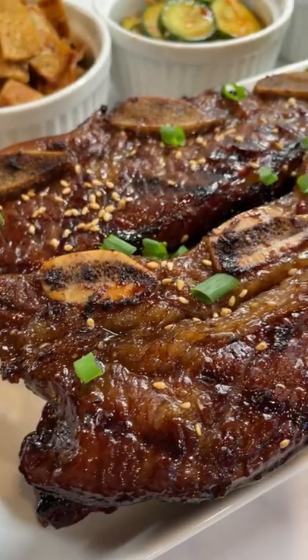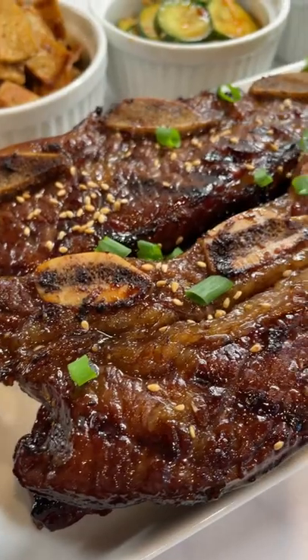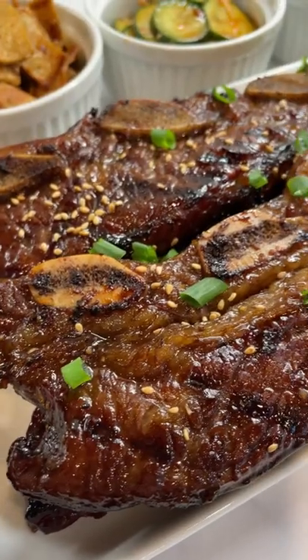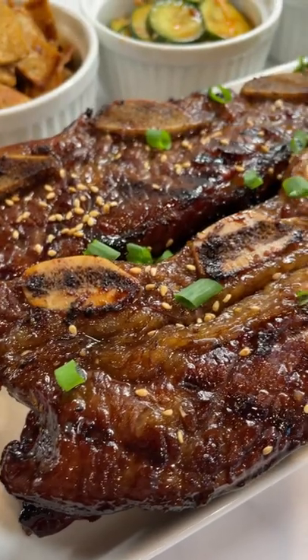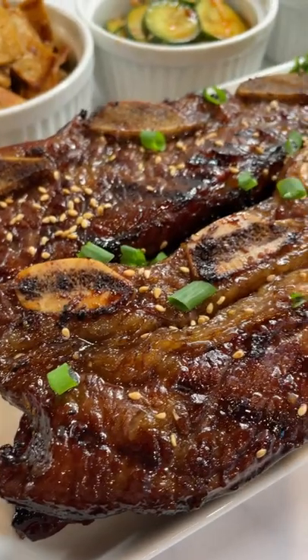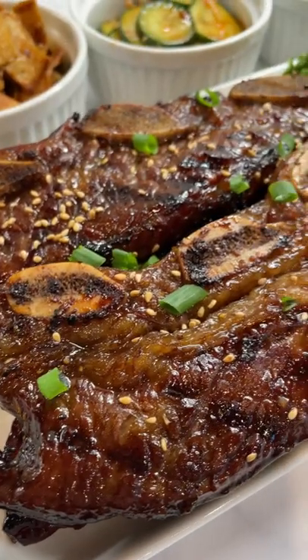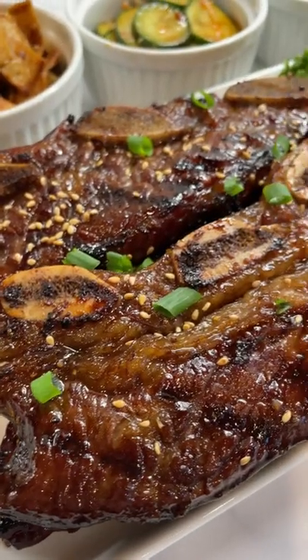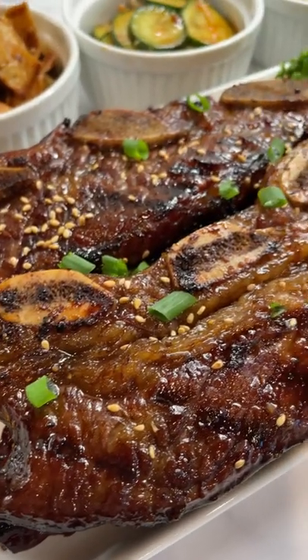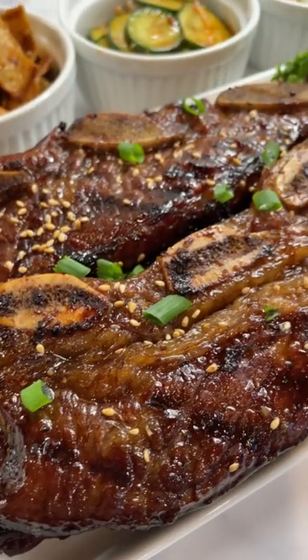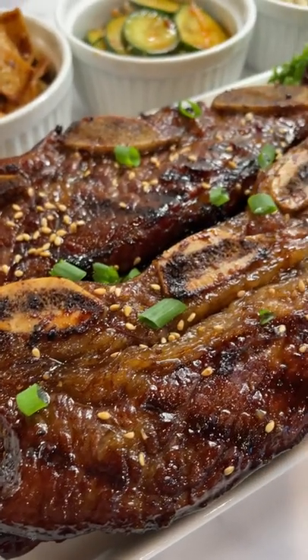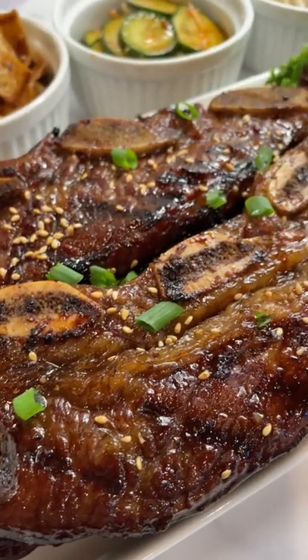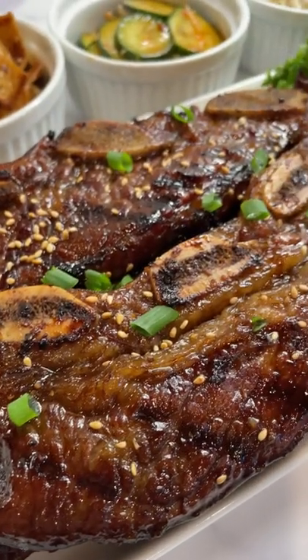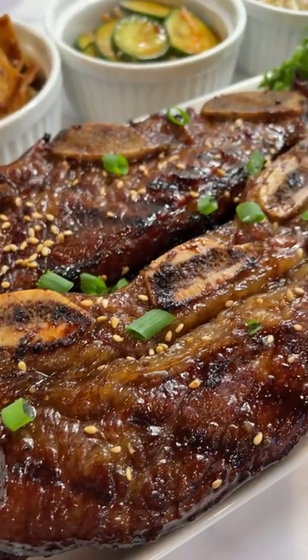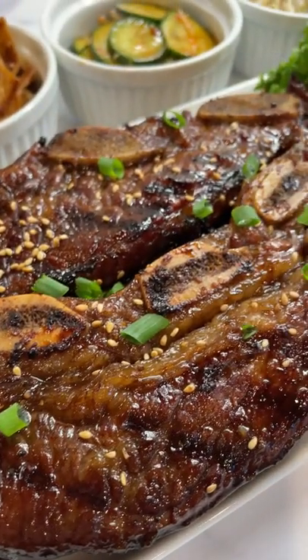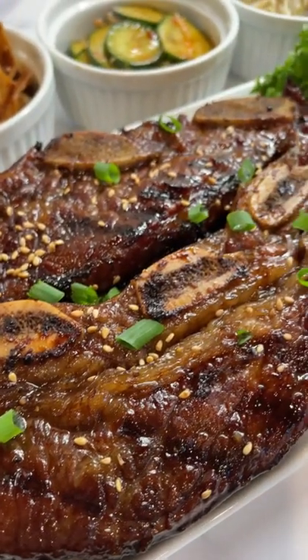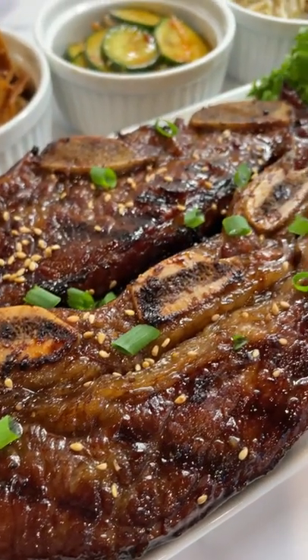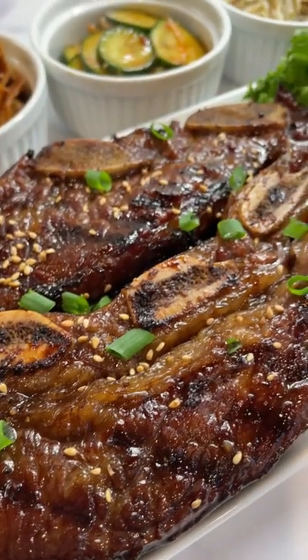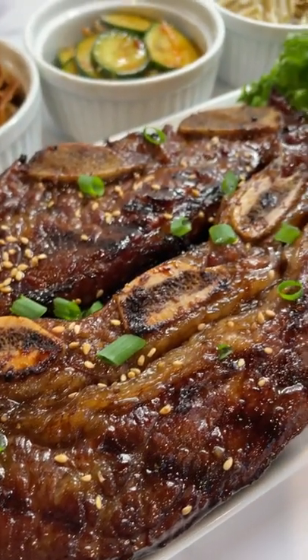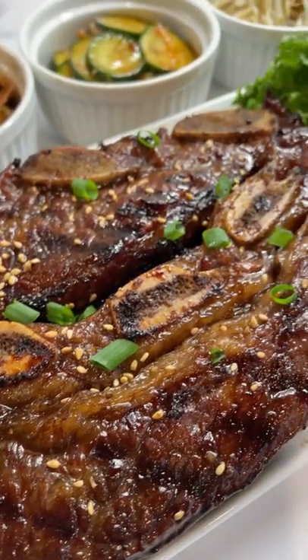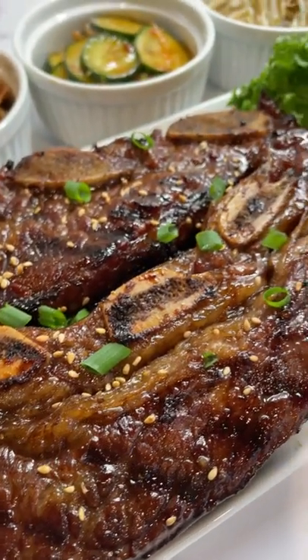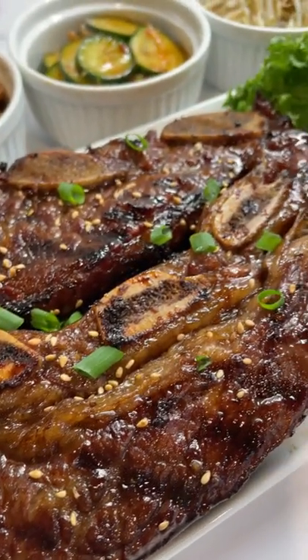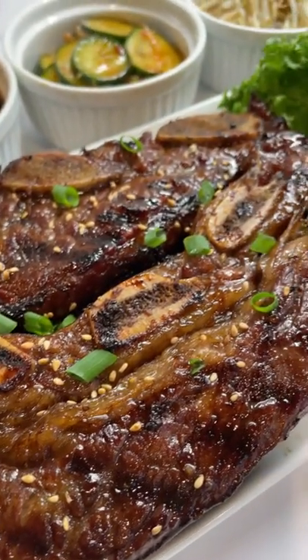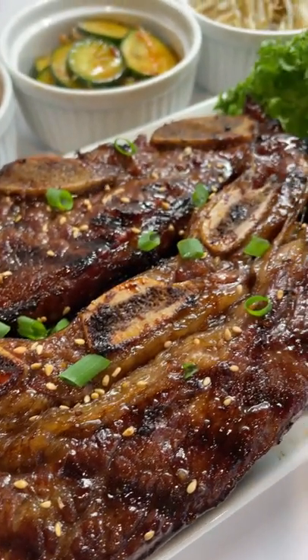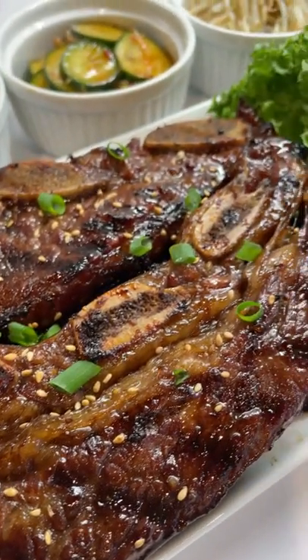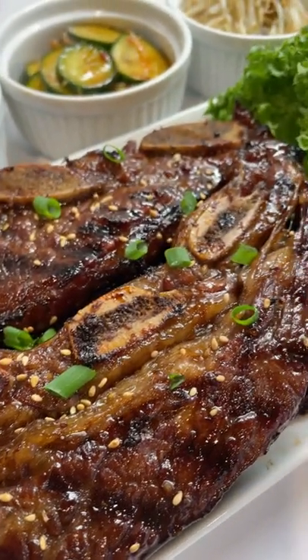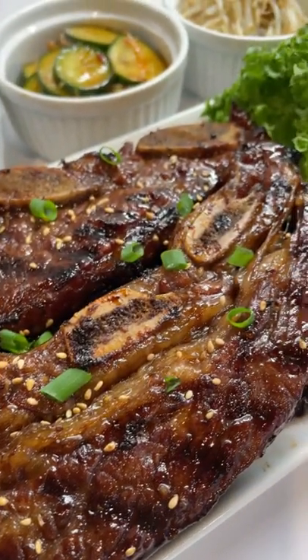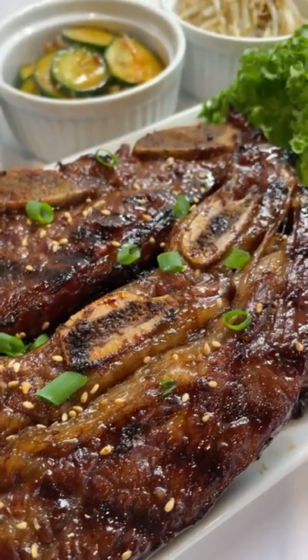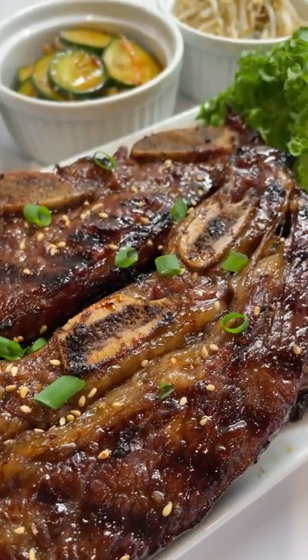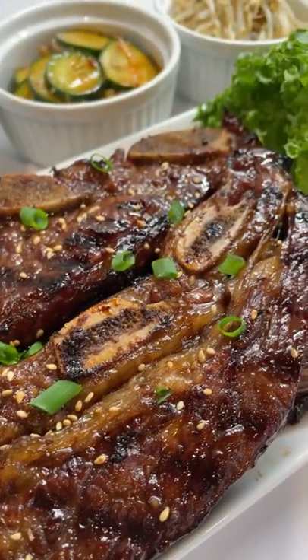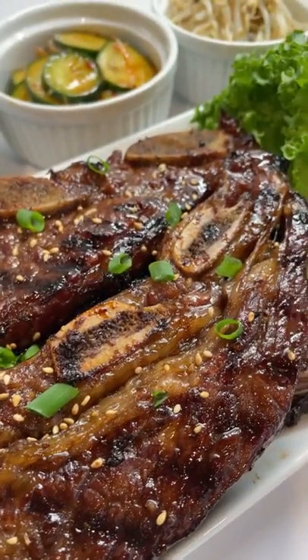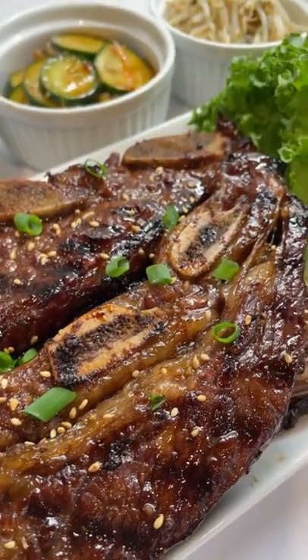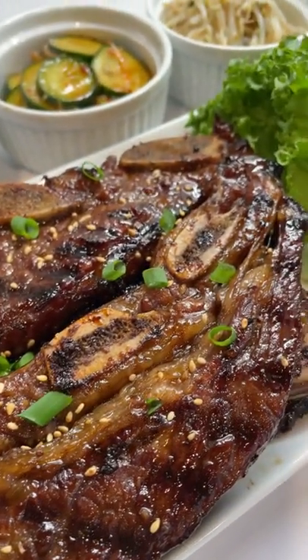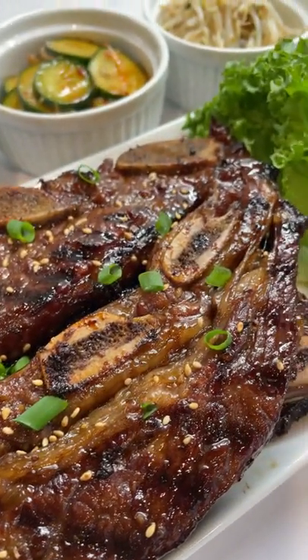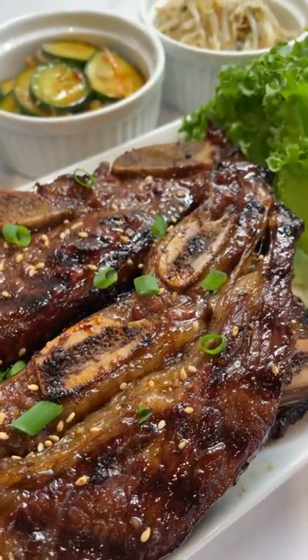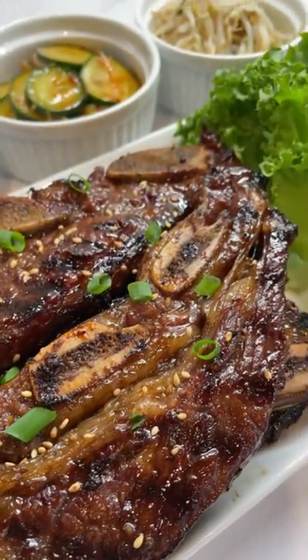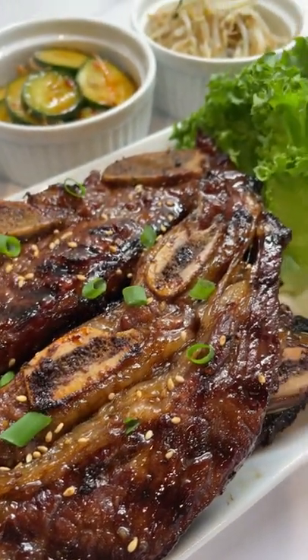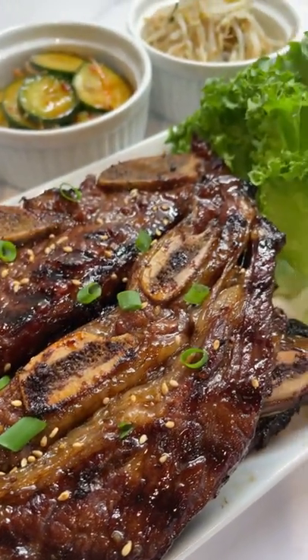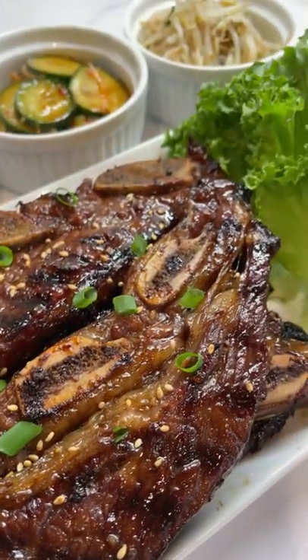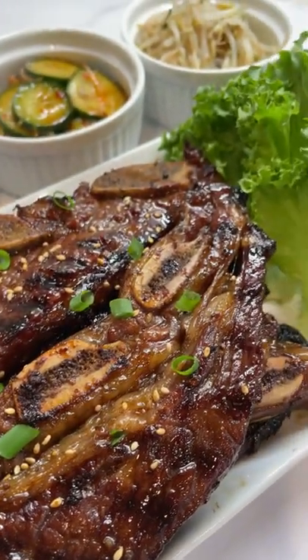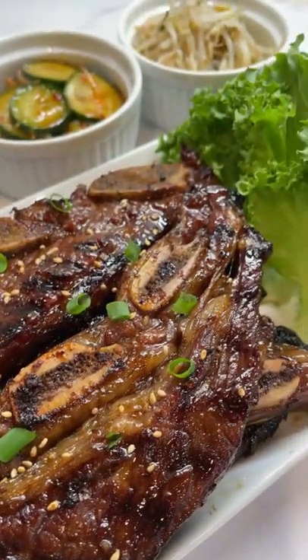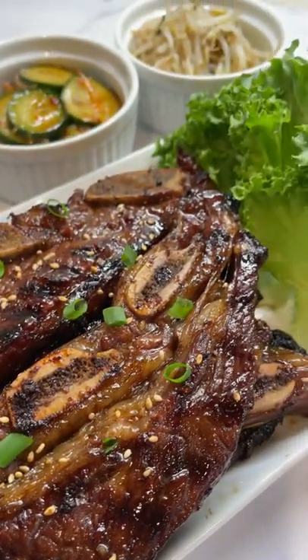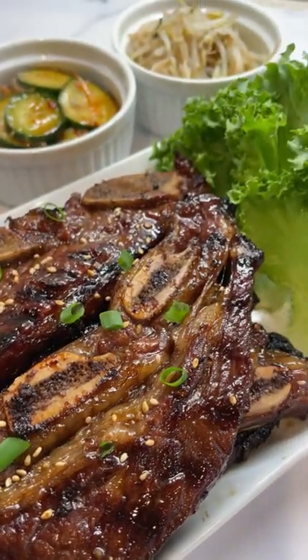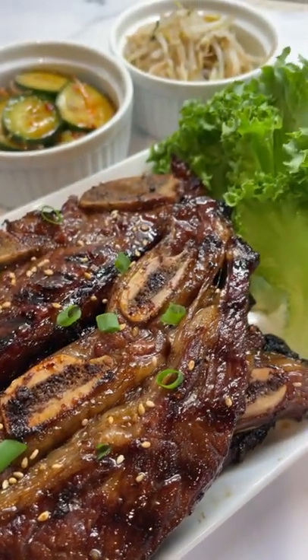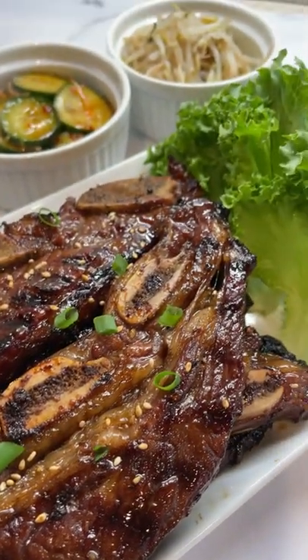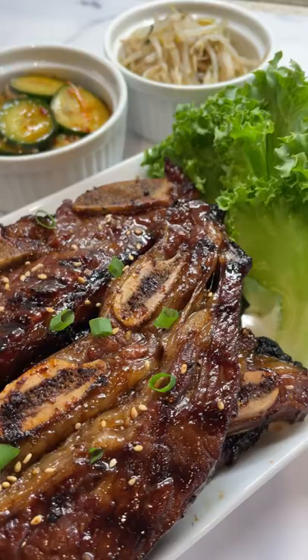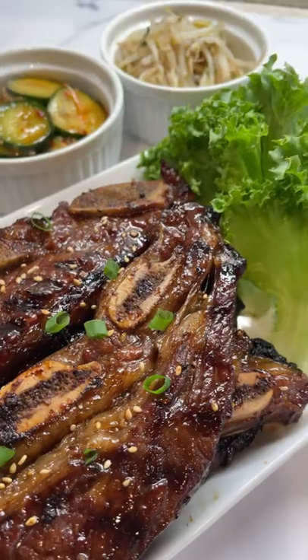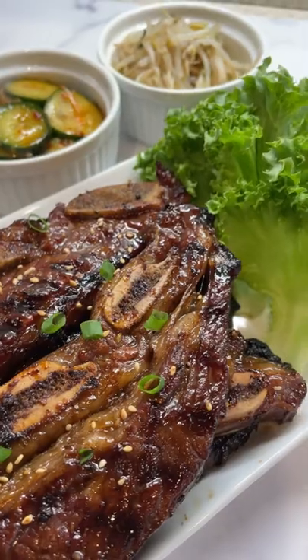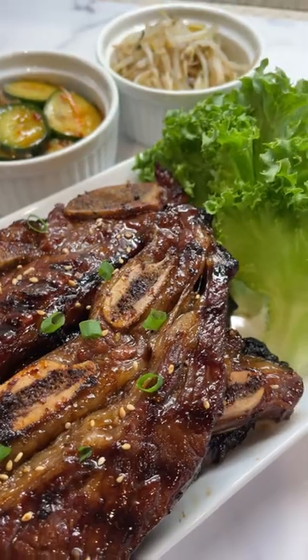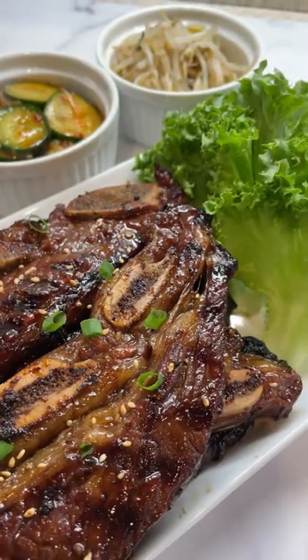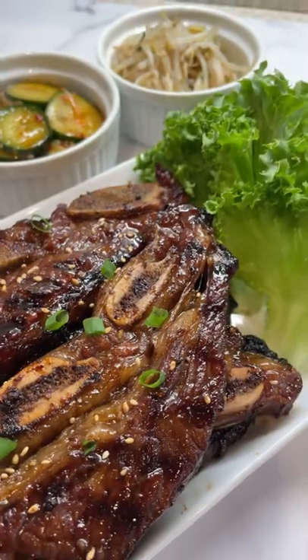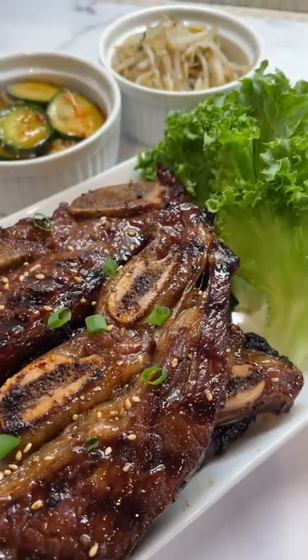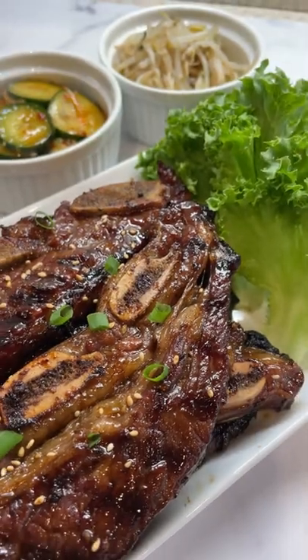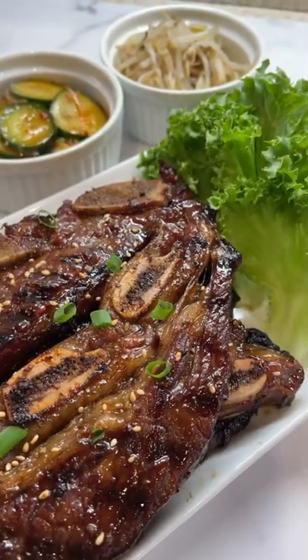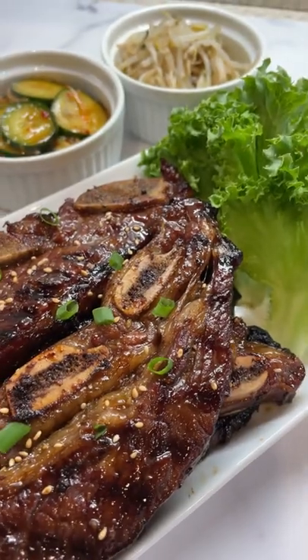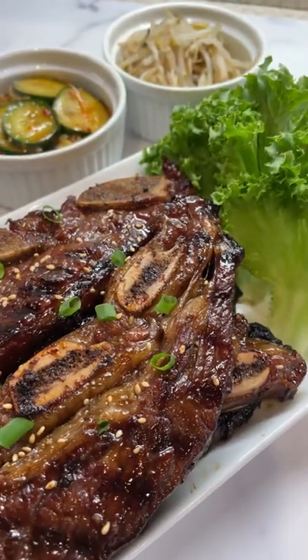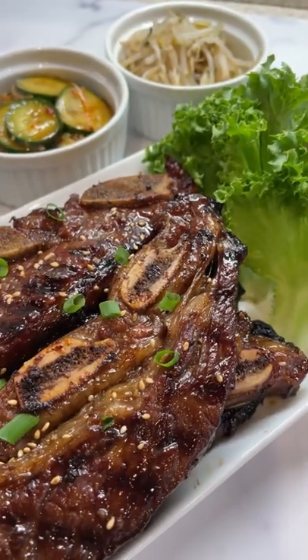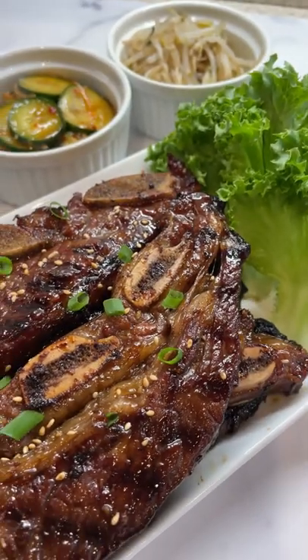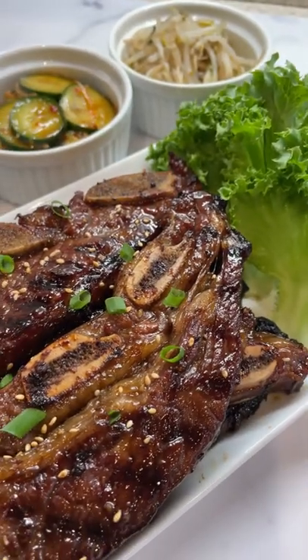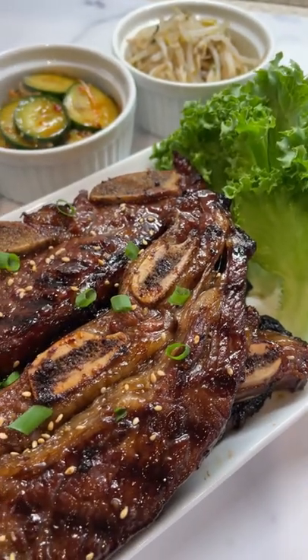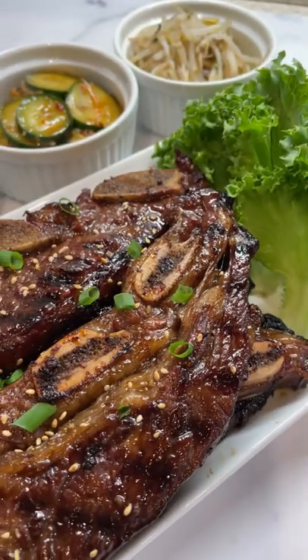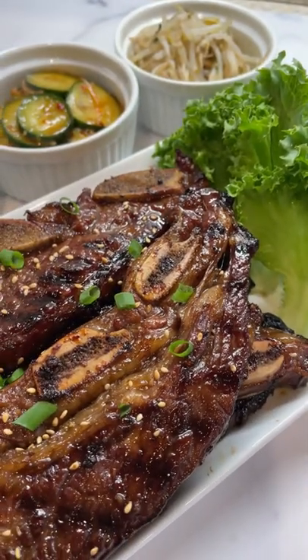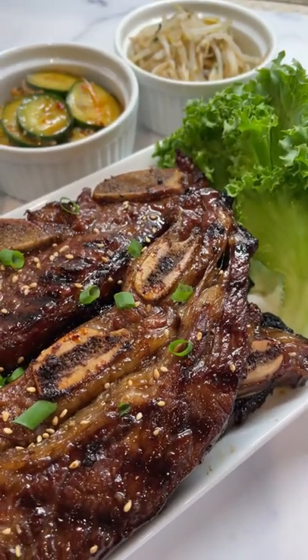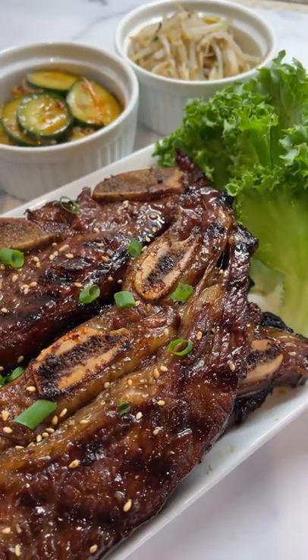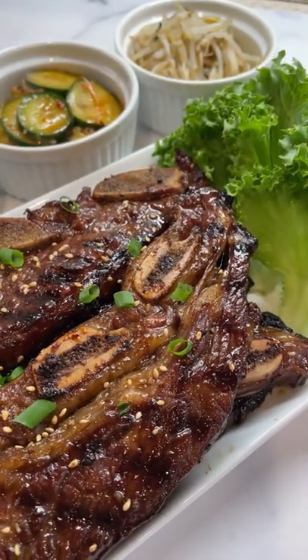Hawaii local style Kalbi ribs. It's sweet, savory, and perfect for grilling in the backyard or at the beach. Let's get started.